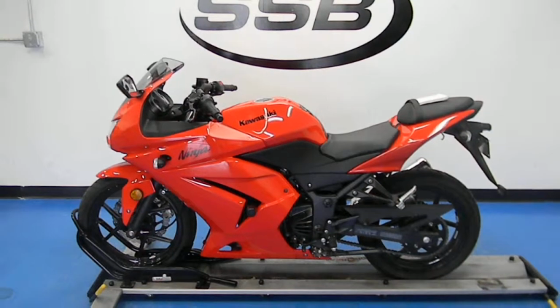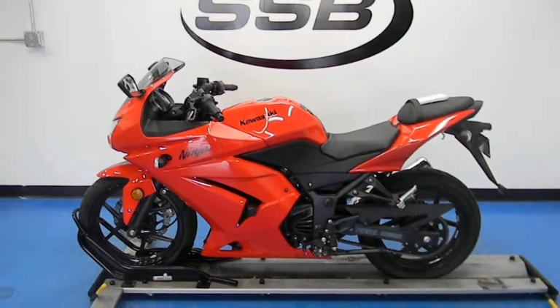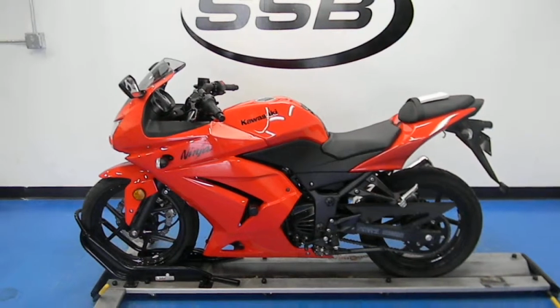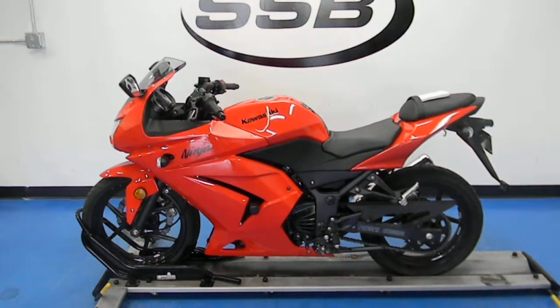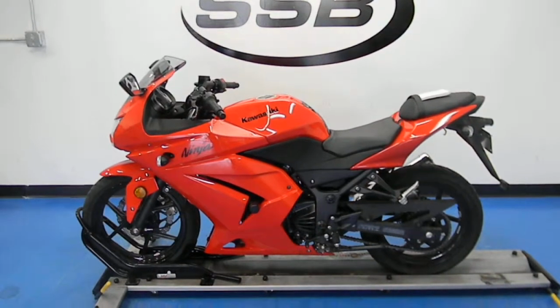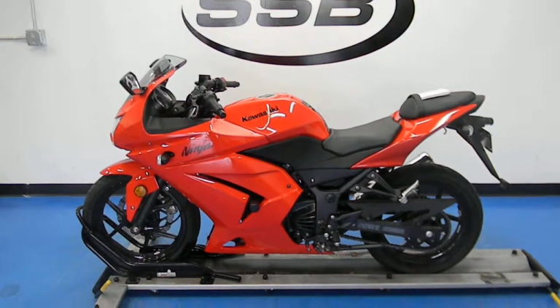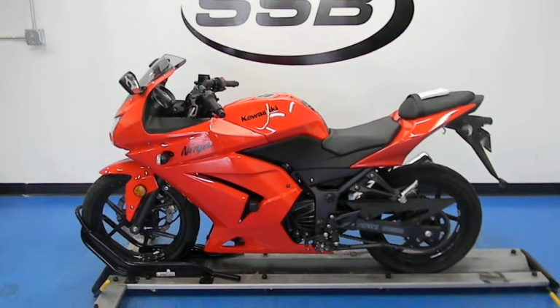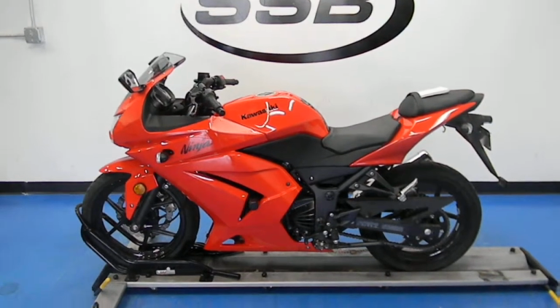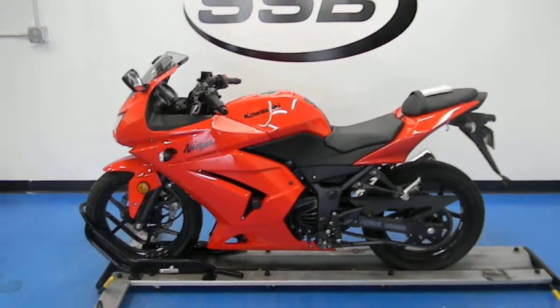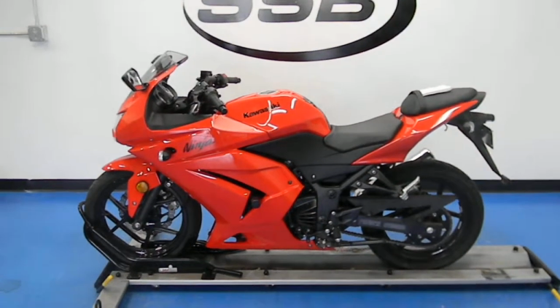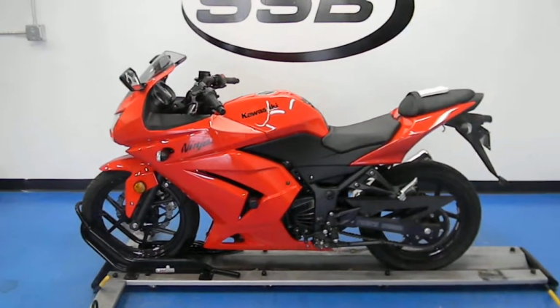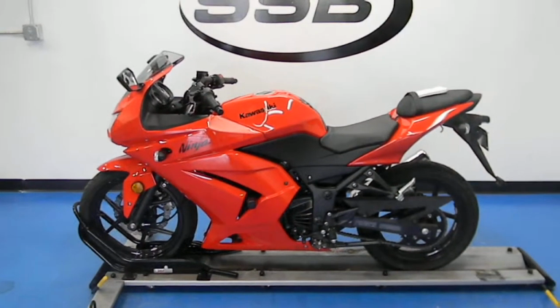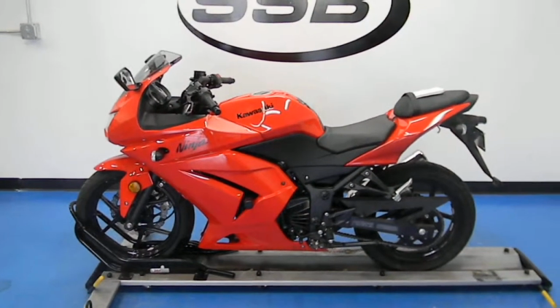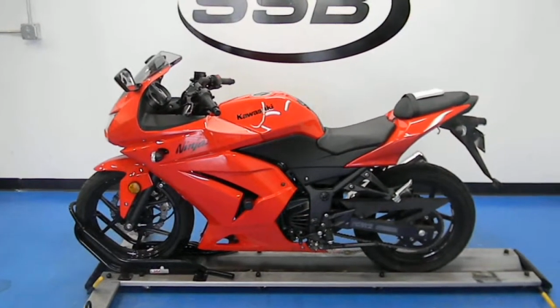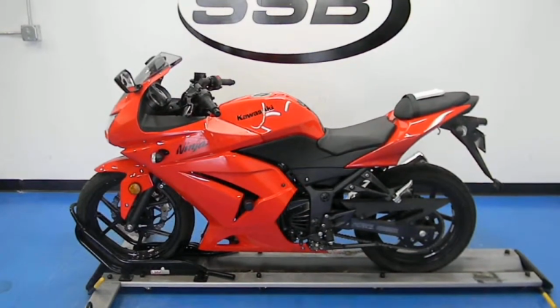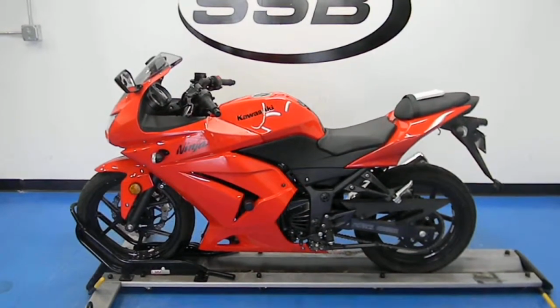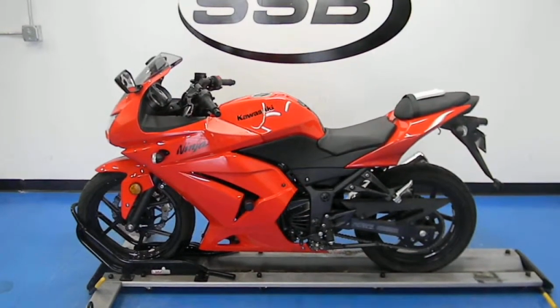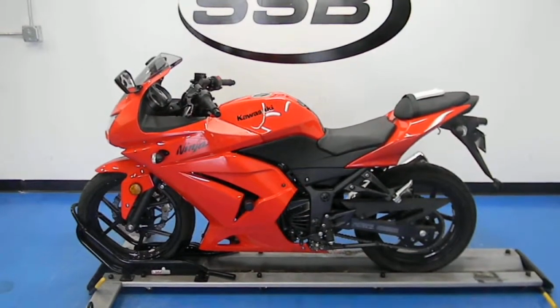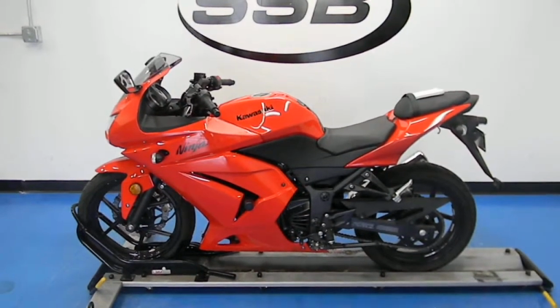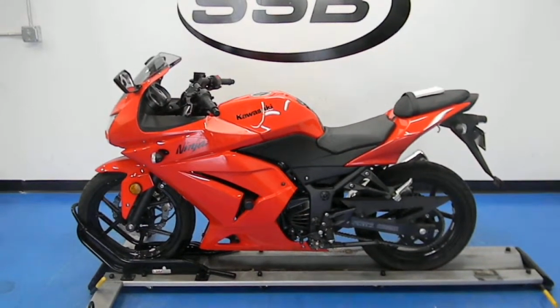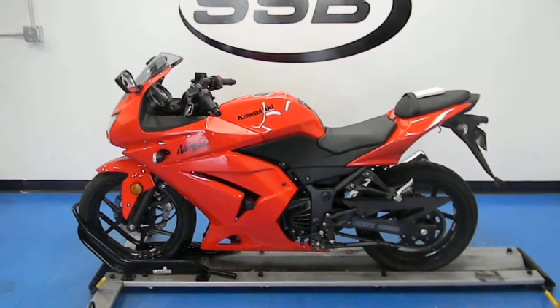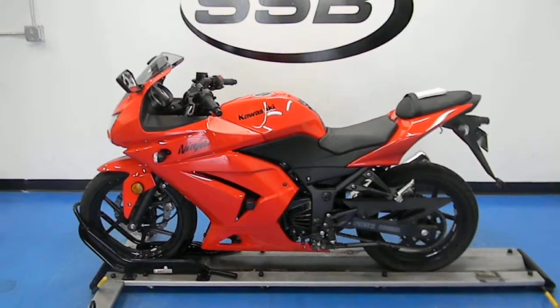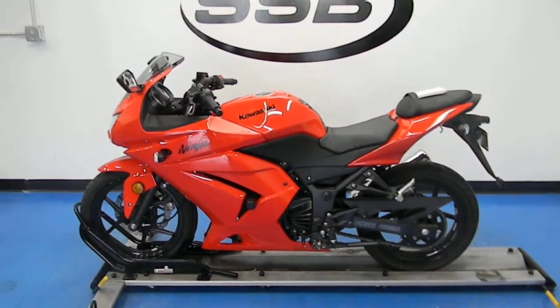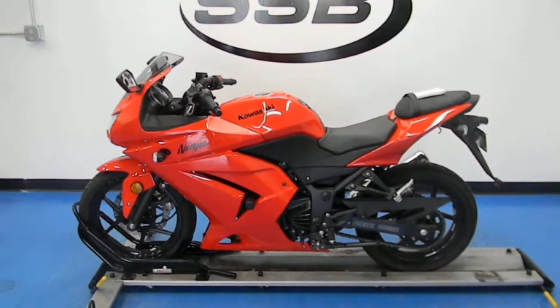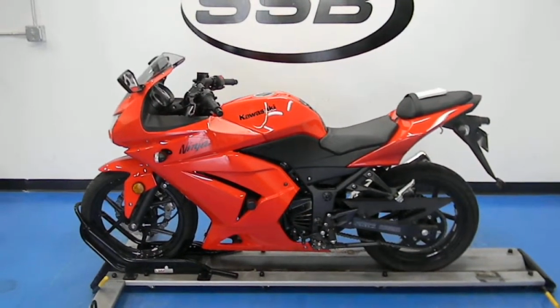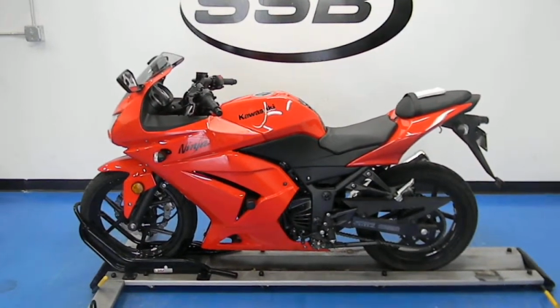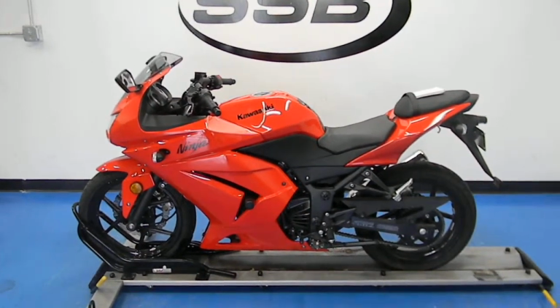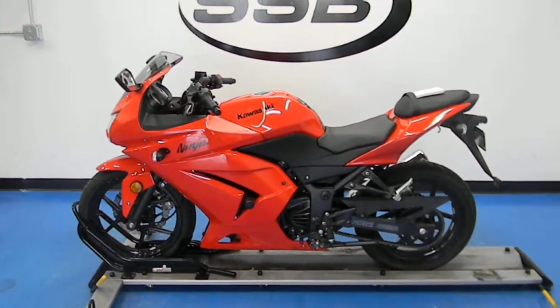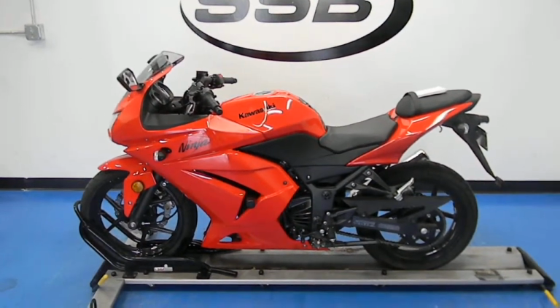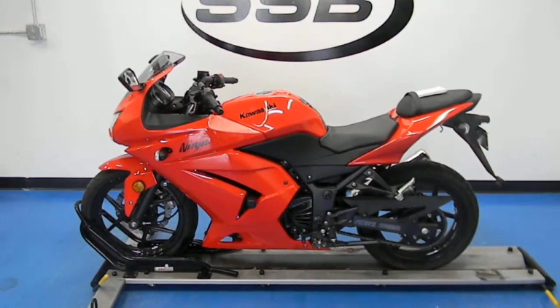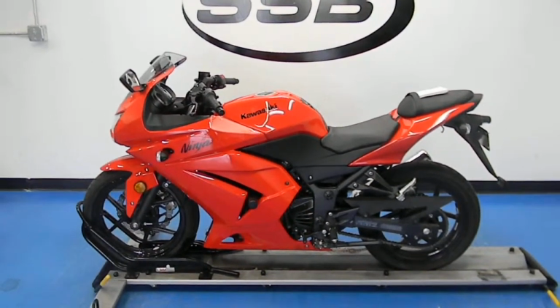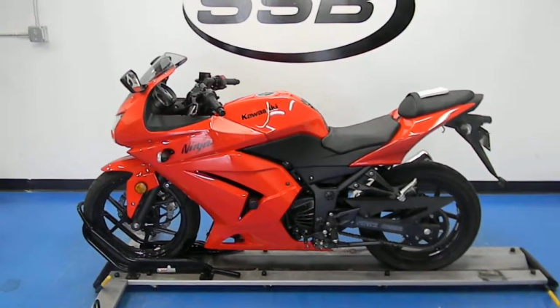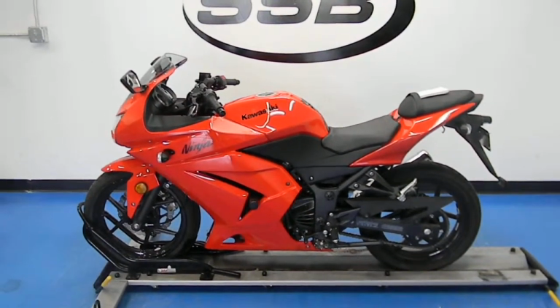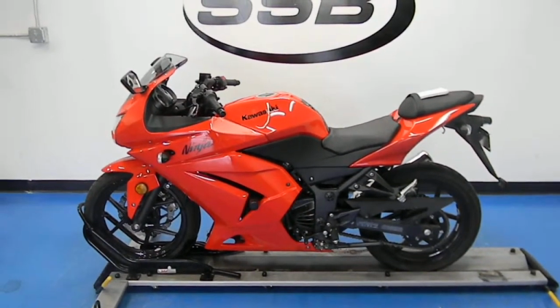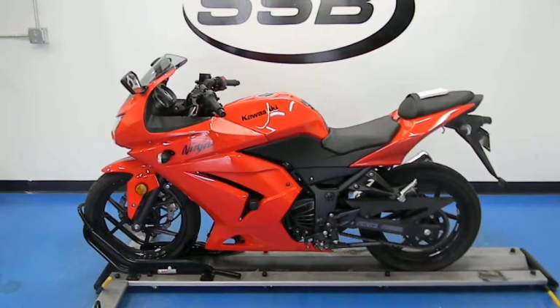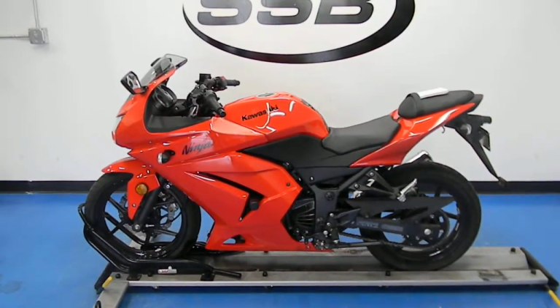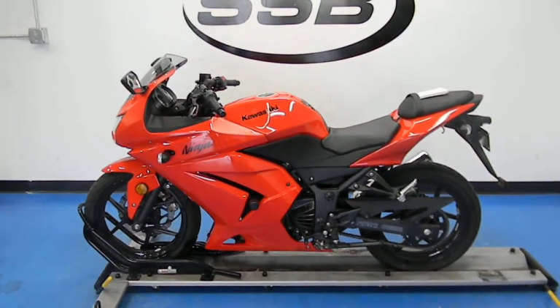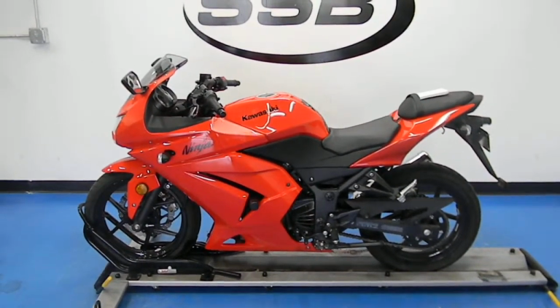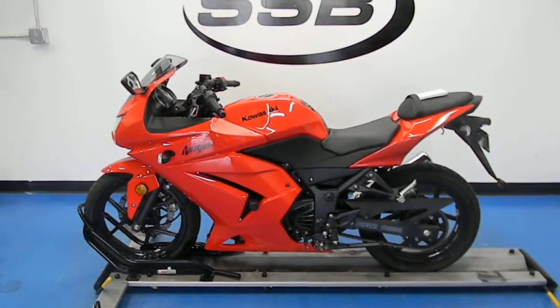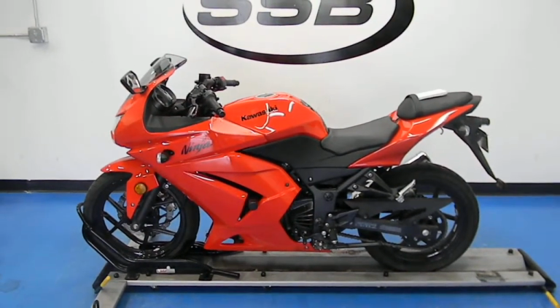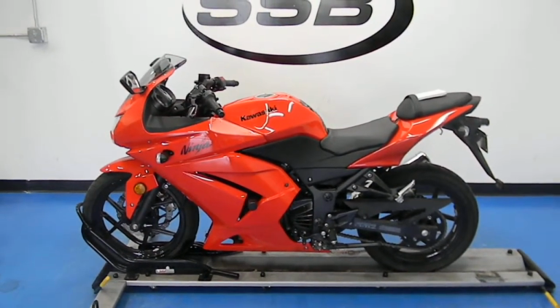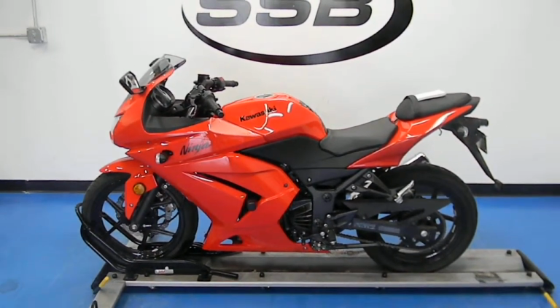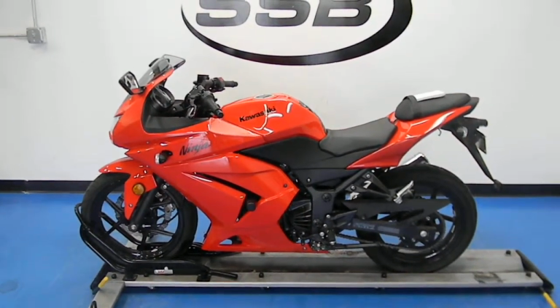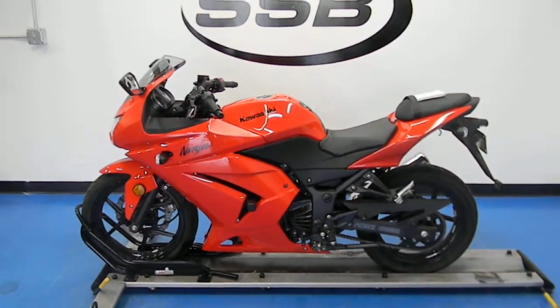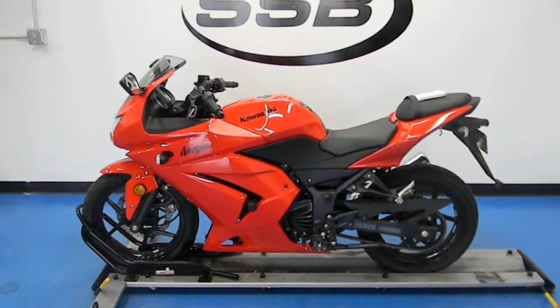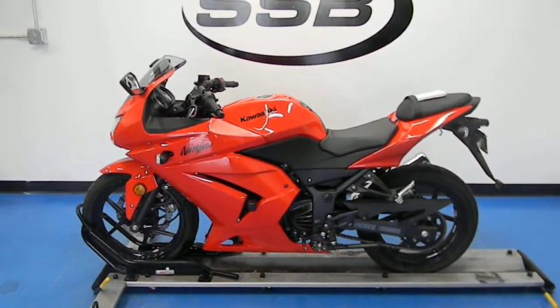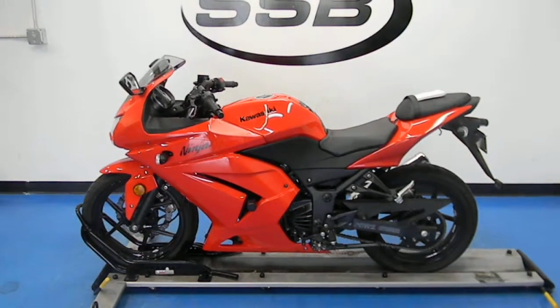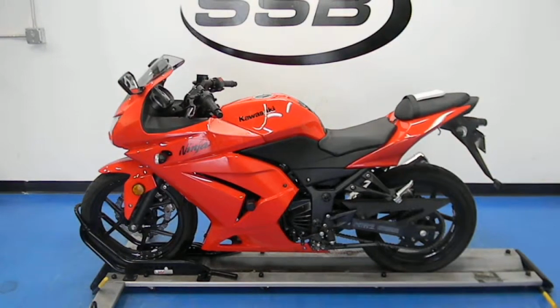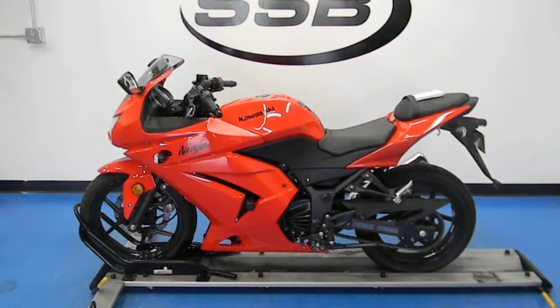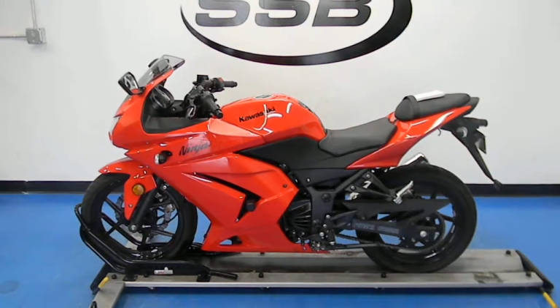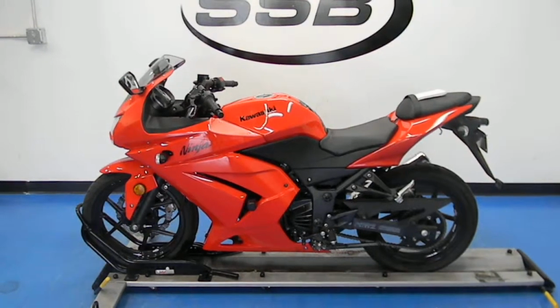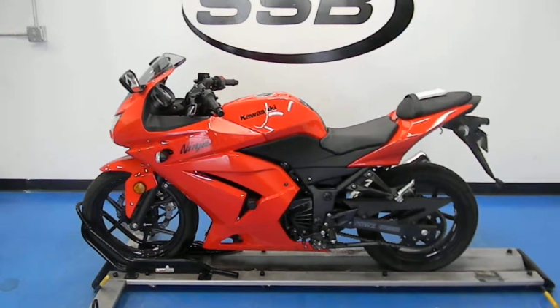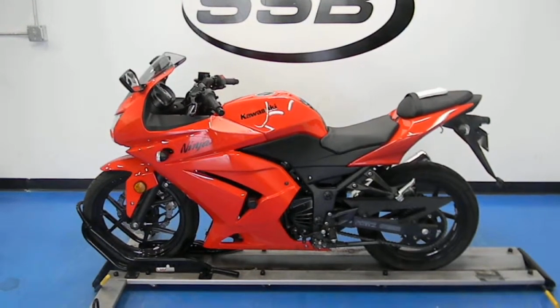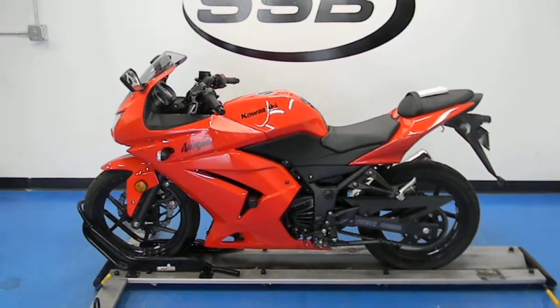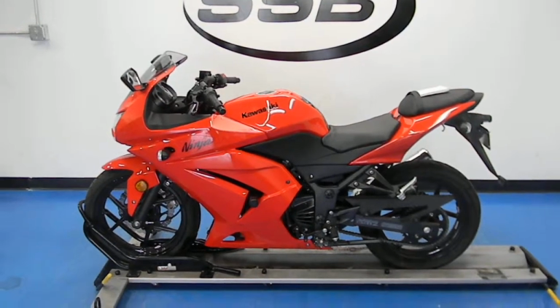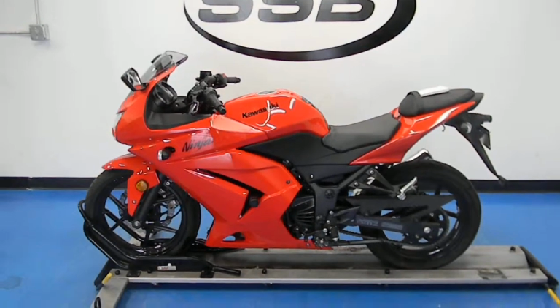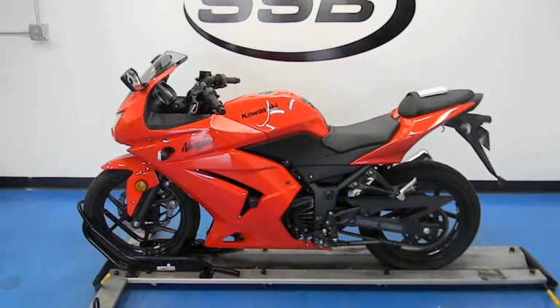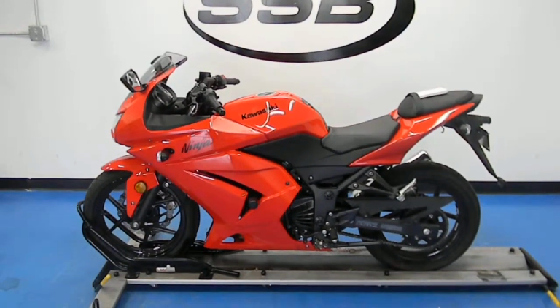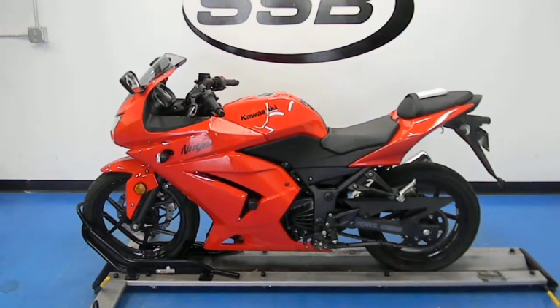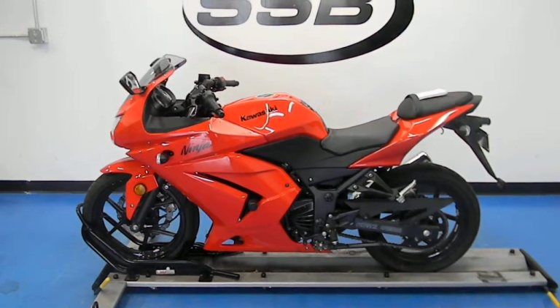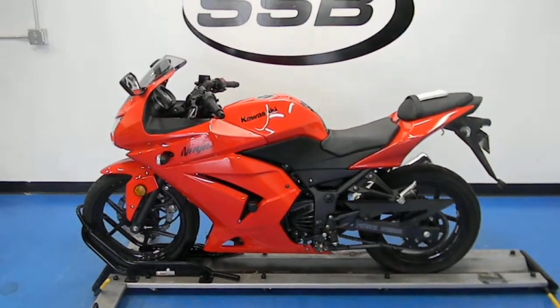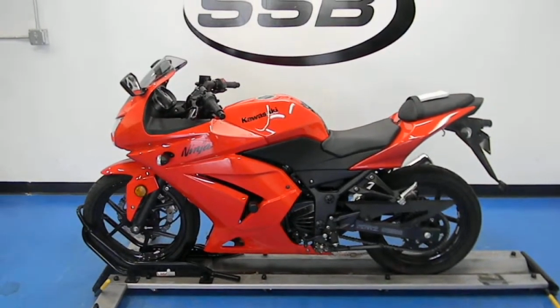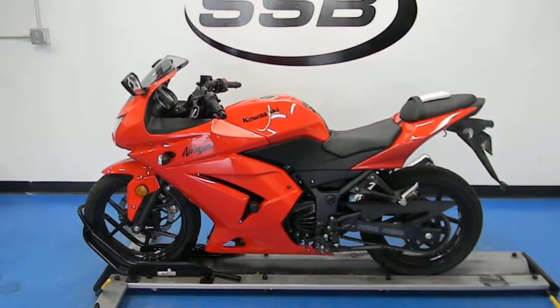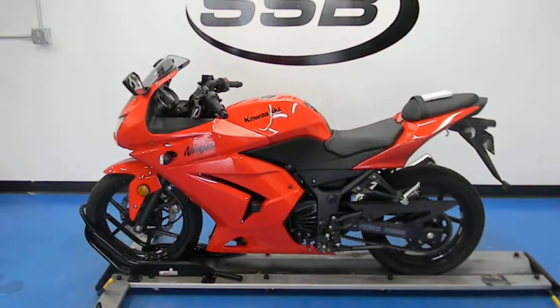Welcome to SimplyStreetBikes.com. Today we have a 2009 Kawasaki Ninja EX250R.